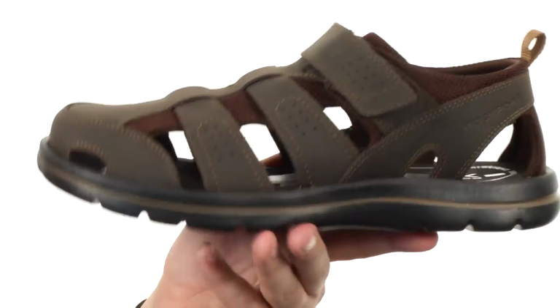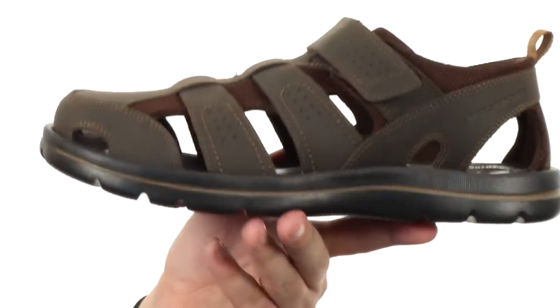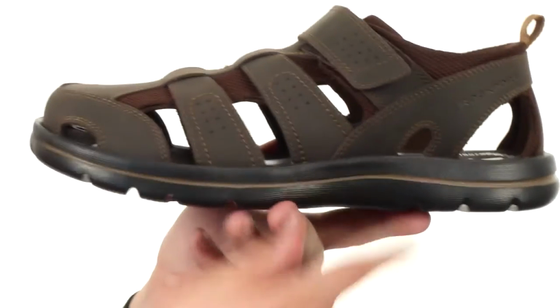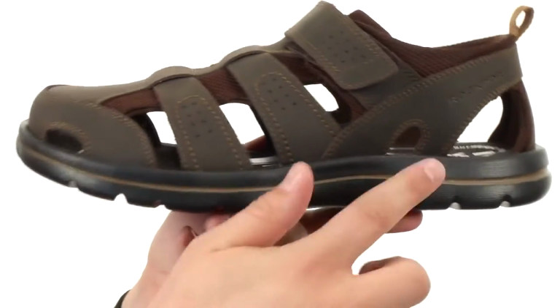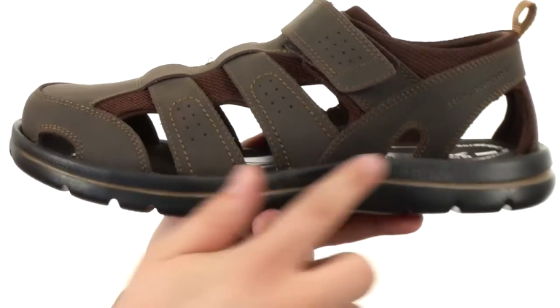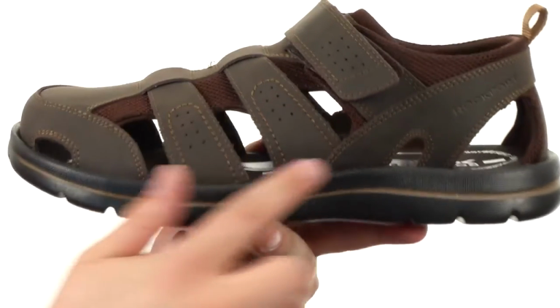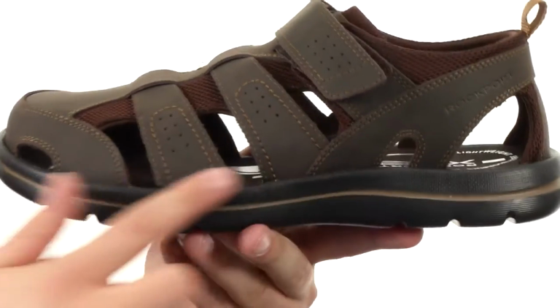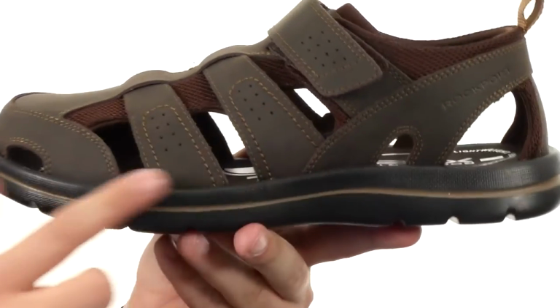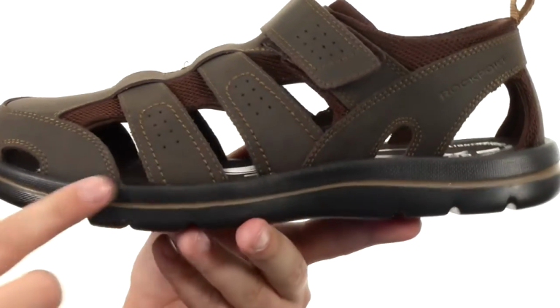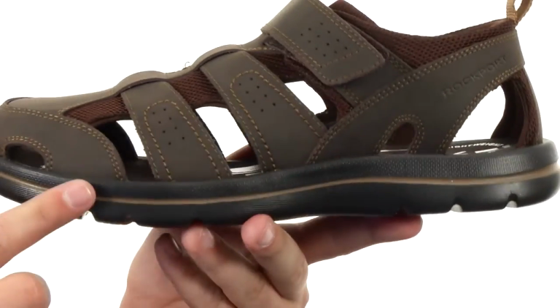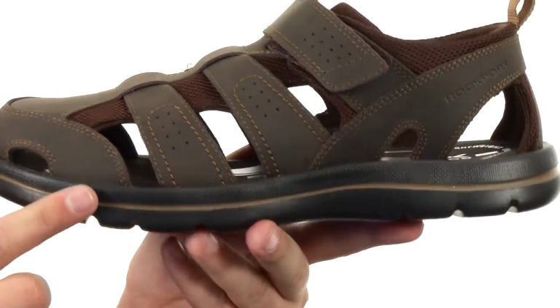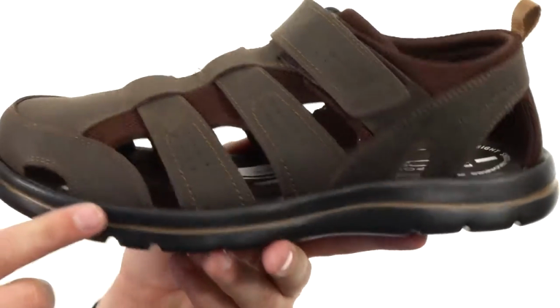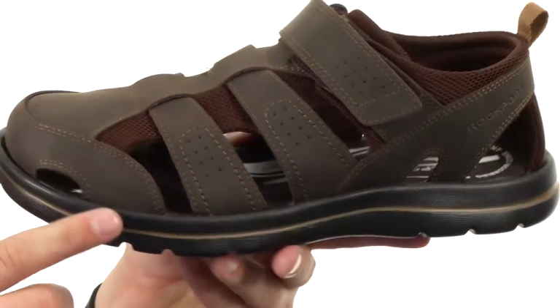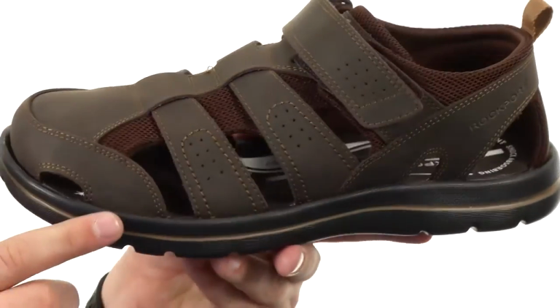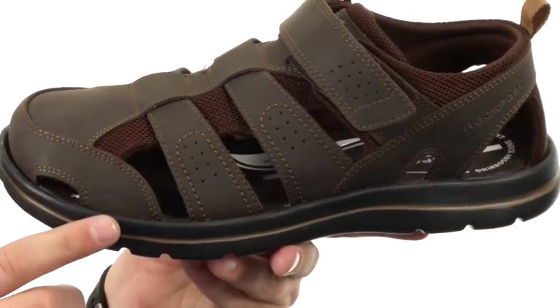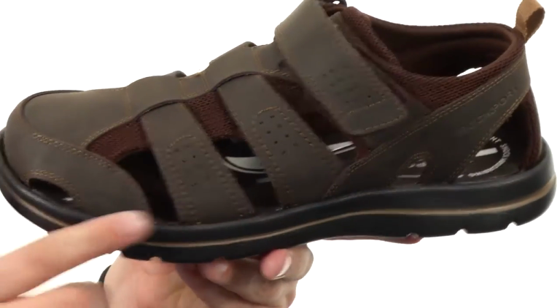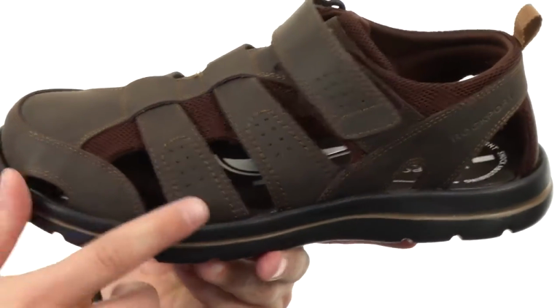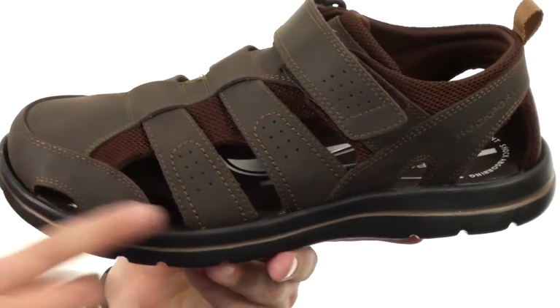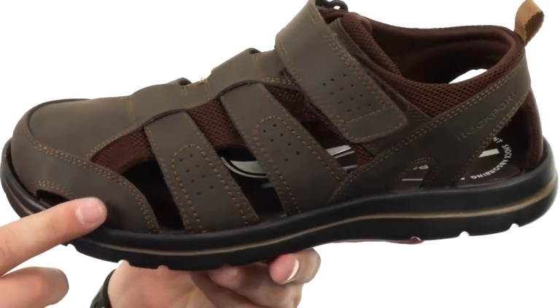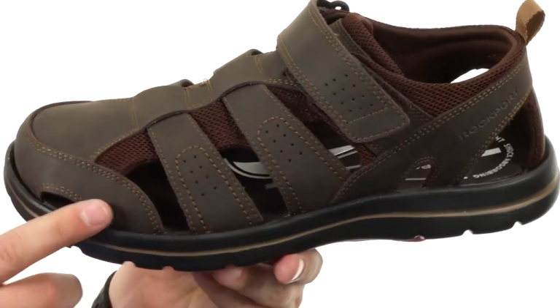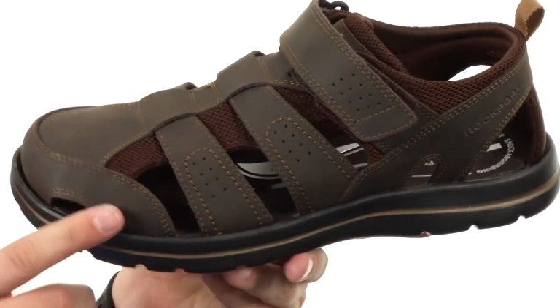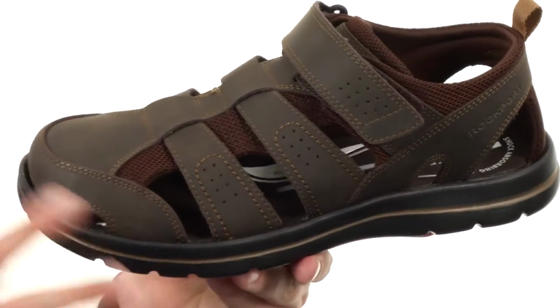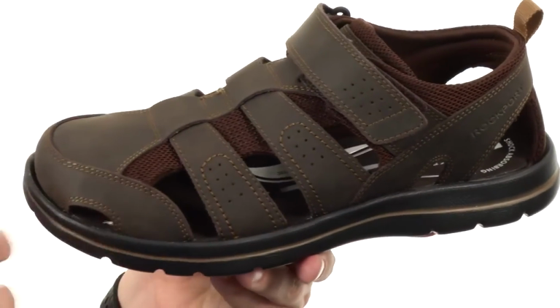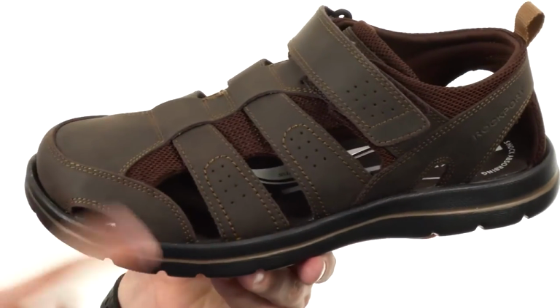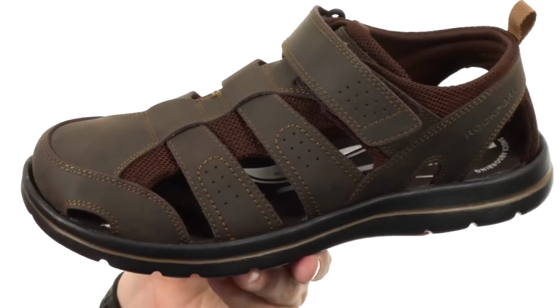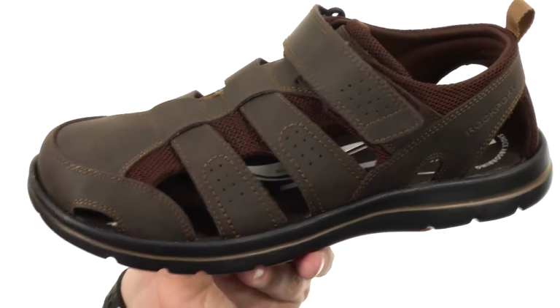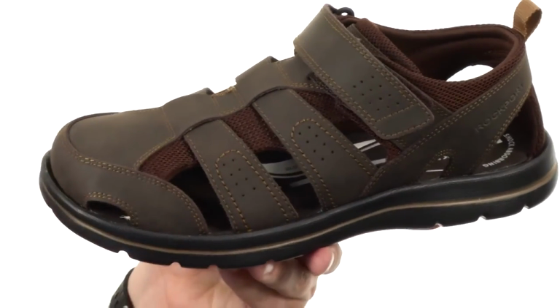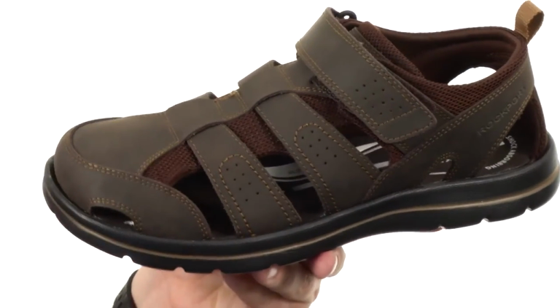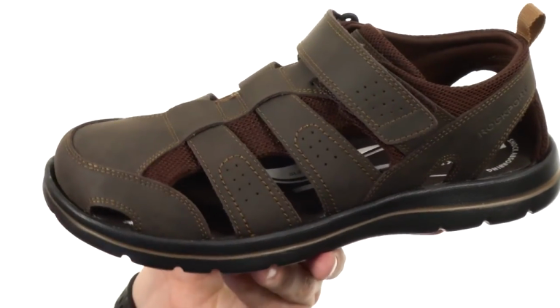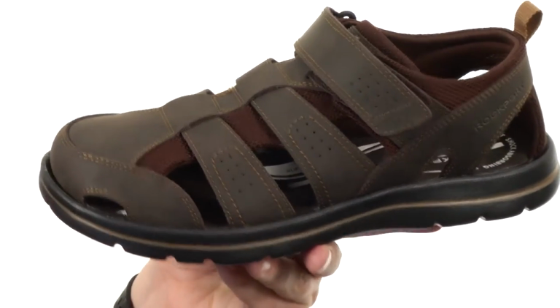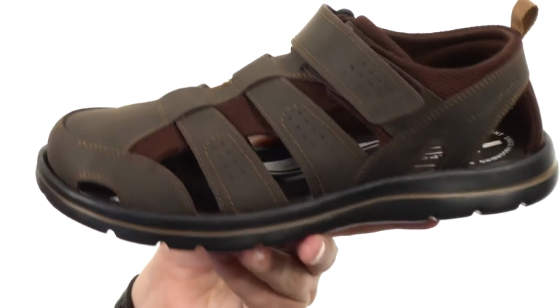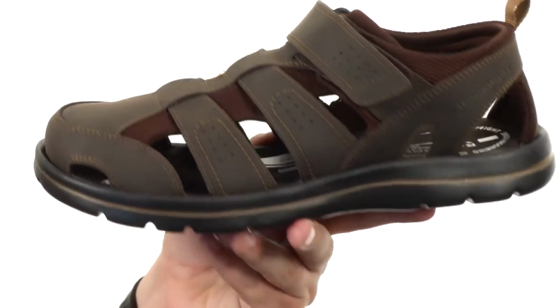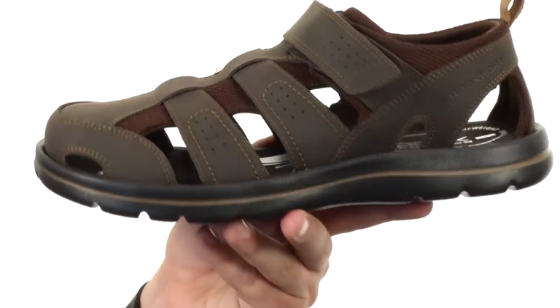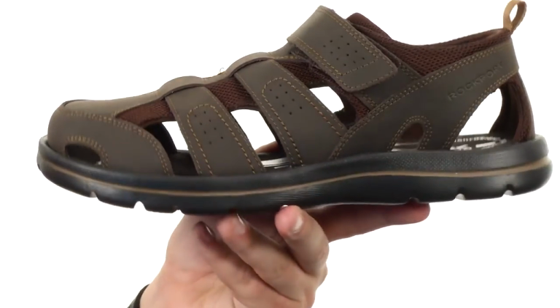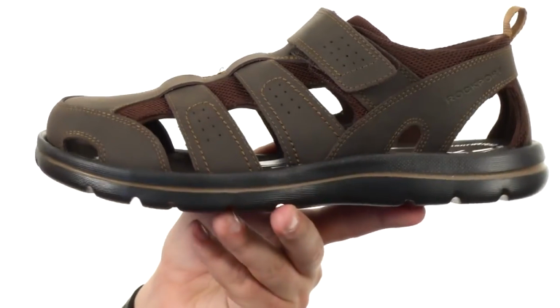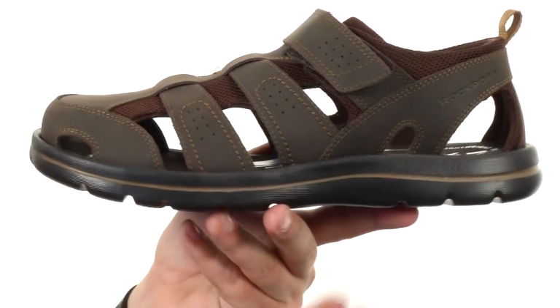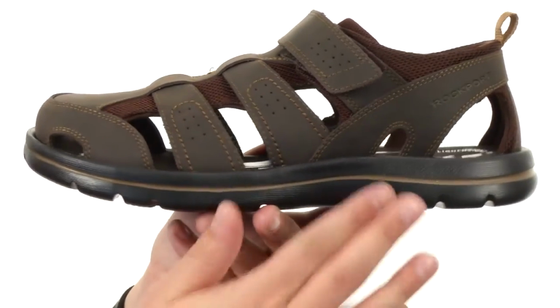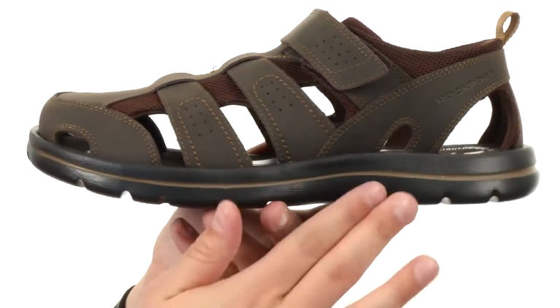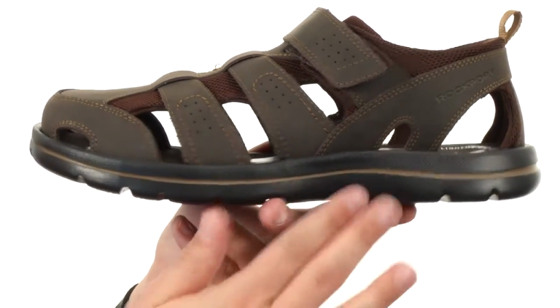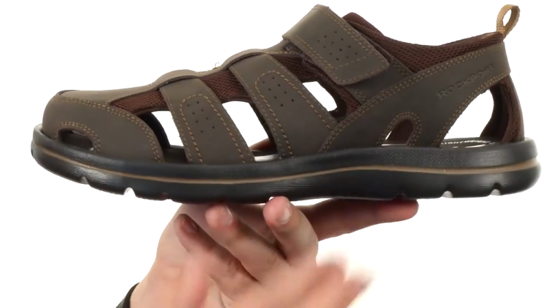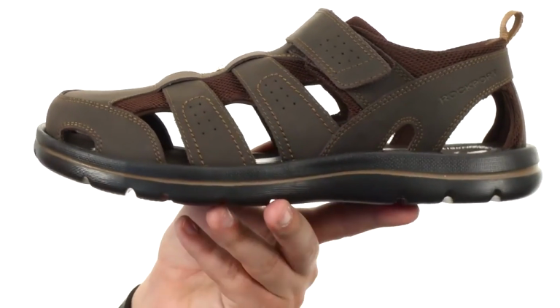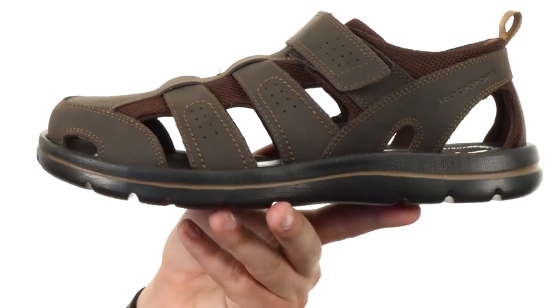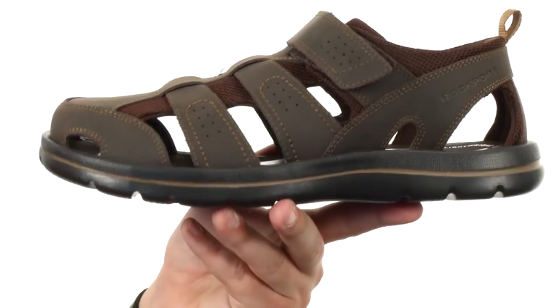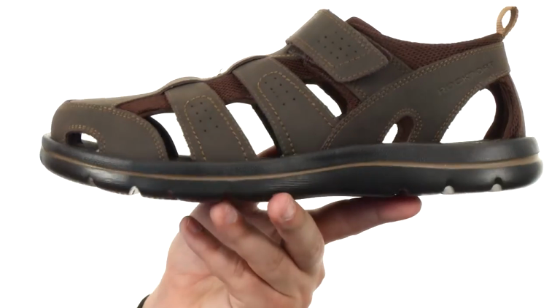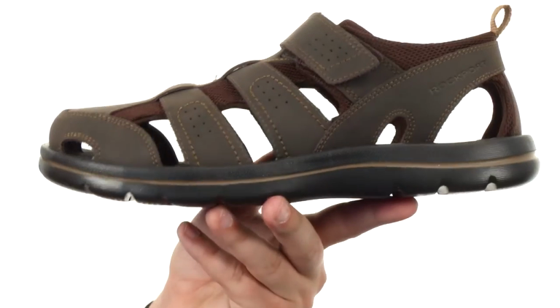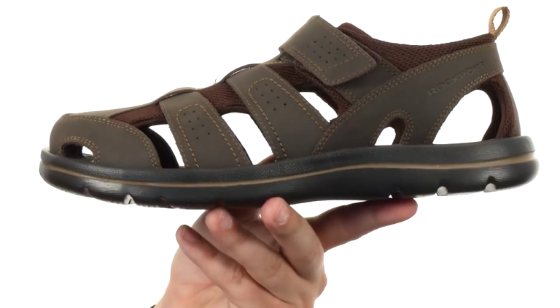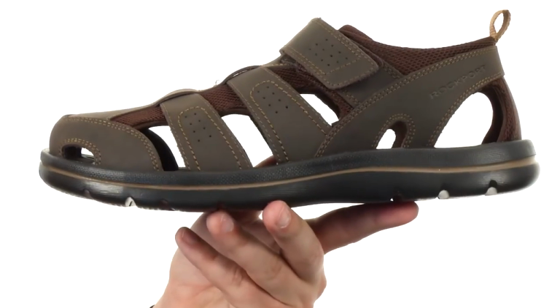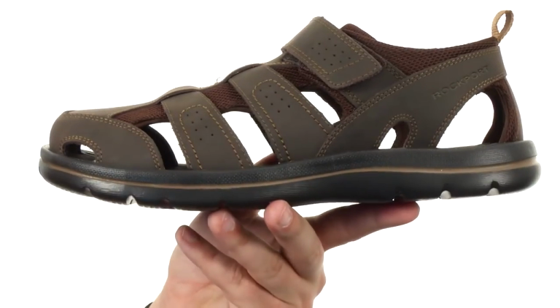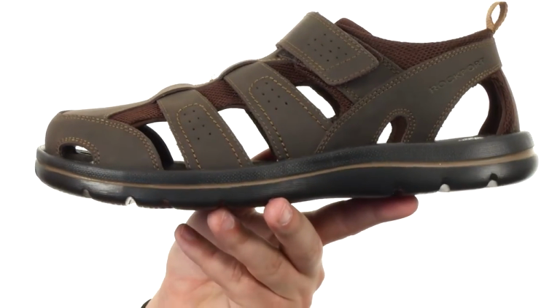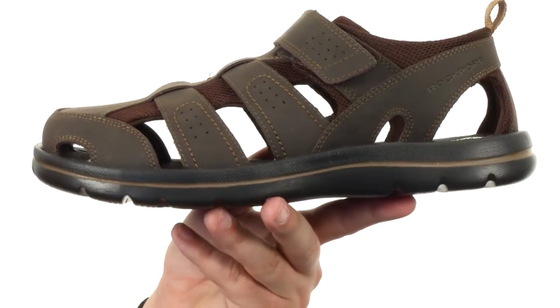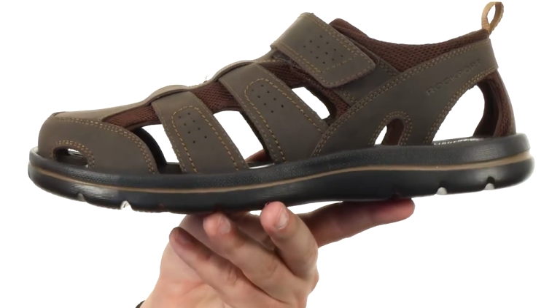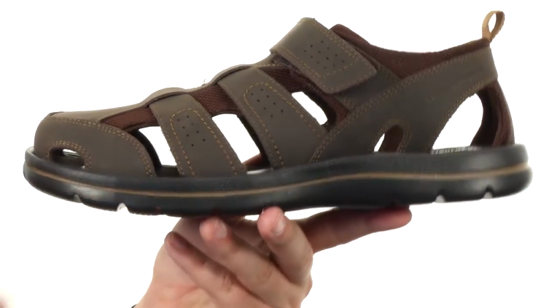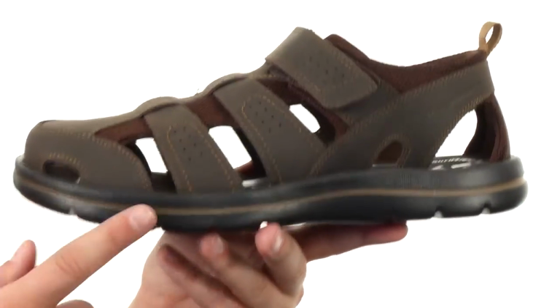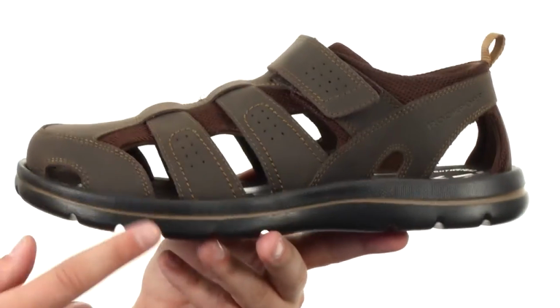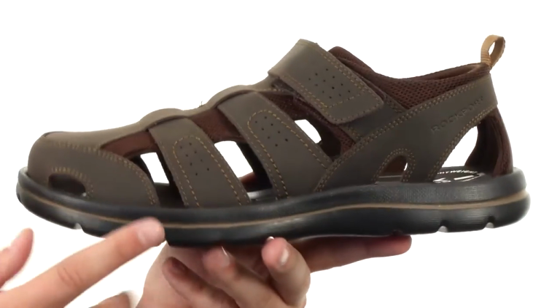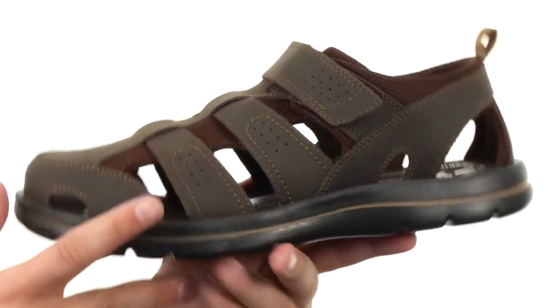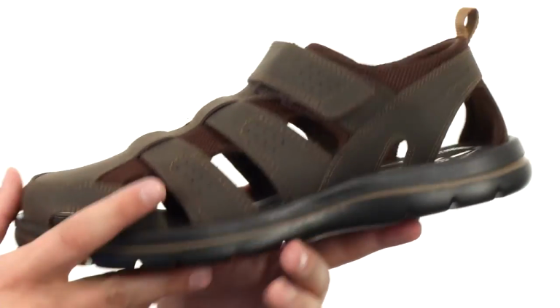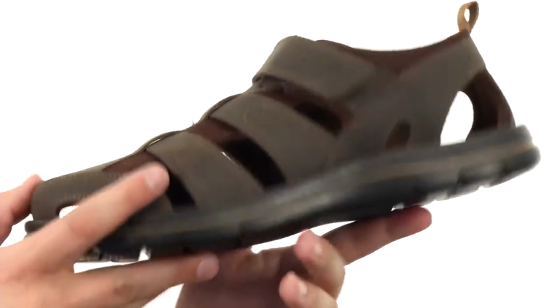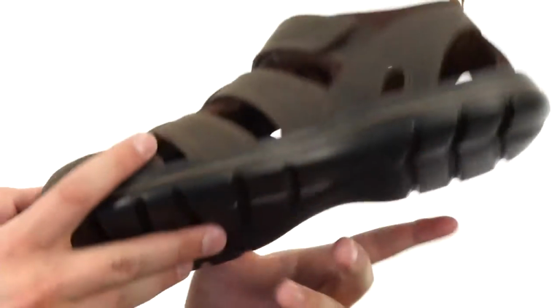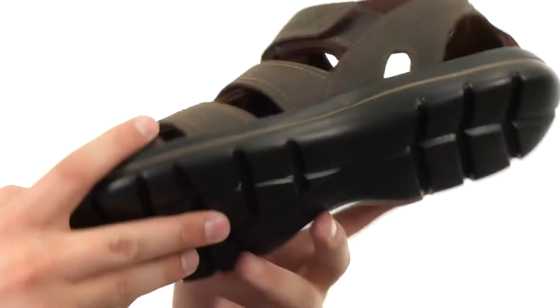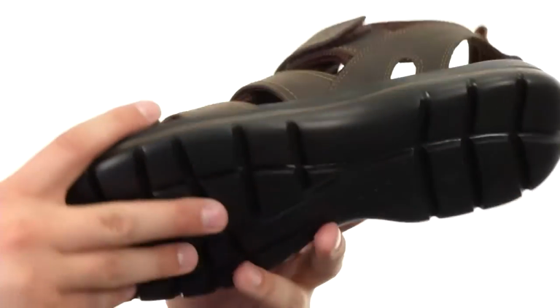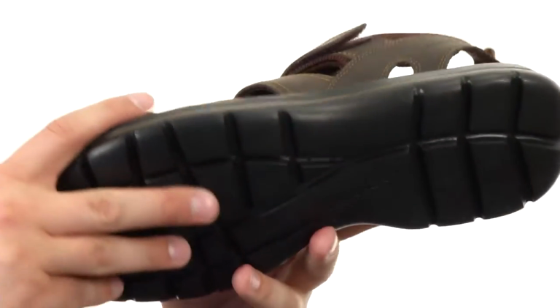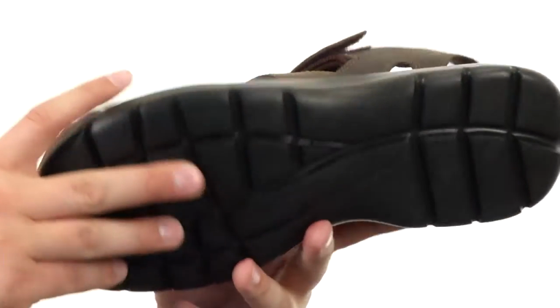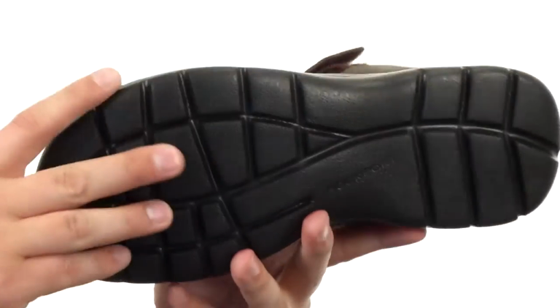There's an EVA footbed down there — it's very lightweight and shock absorbing. You also have Adiprene technology in the heel for added shock absorption and energy return.